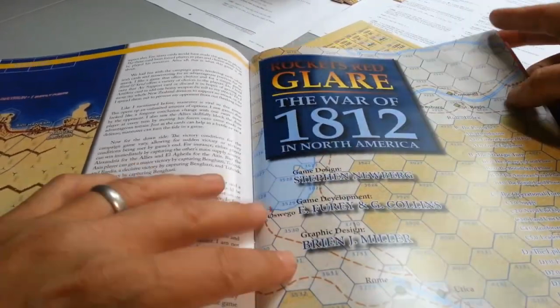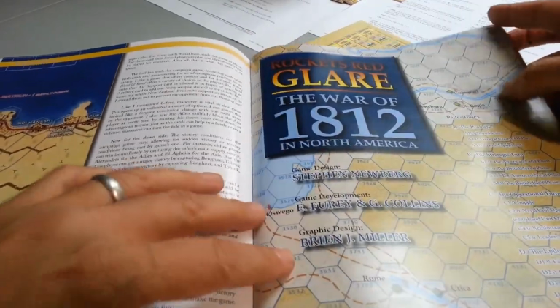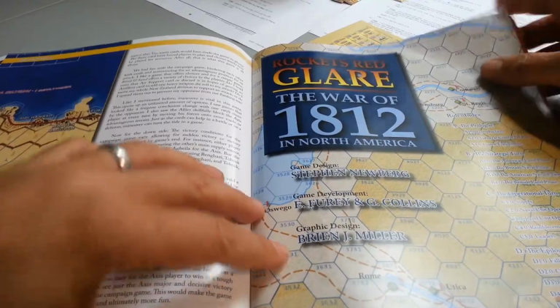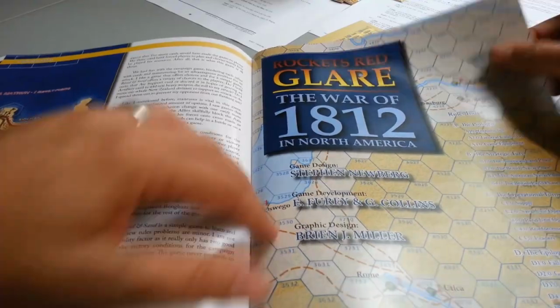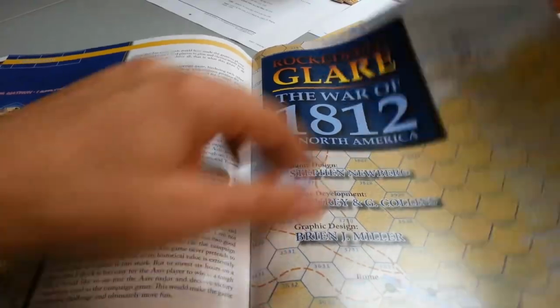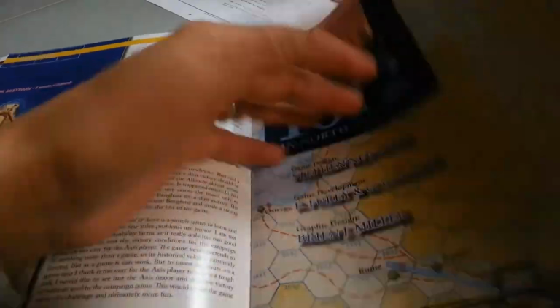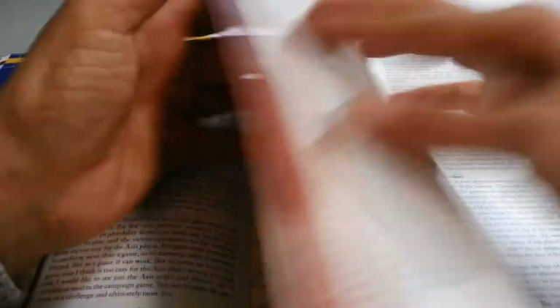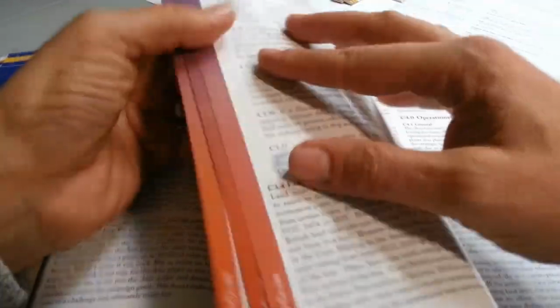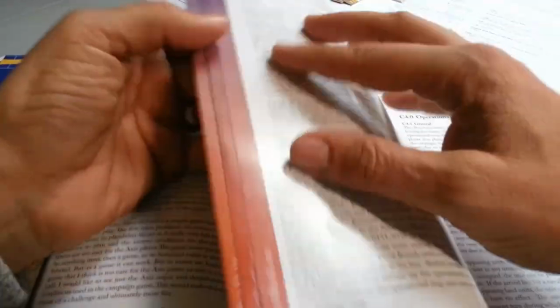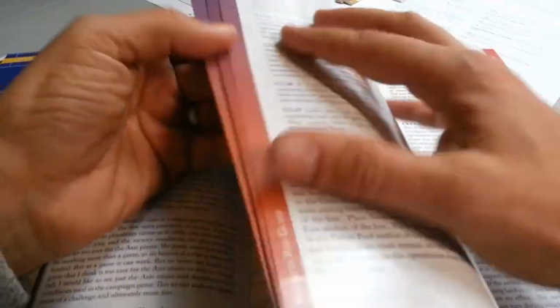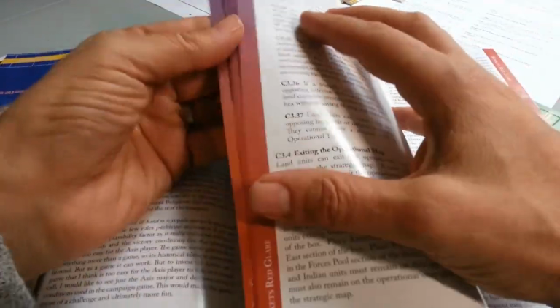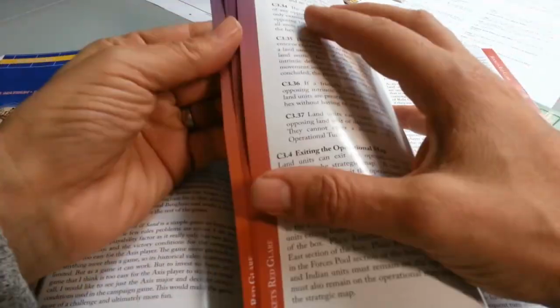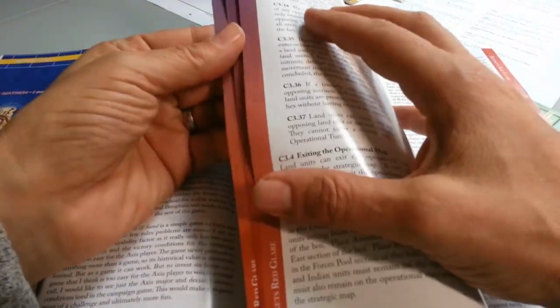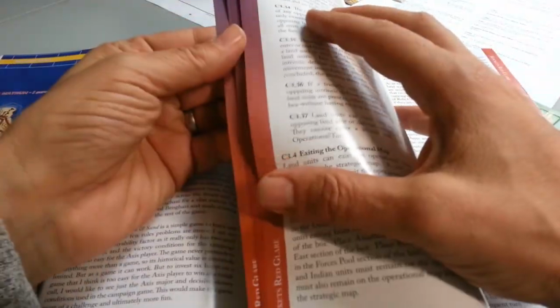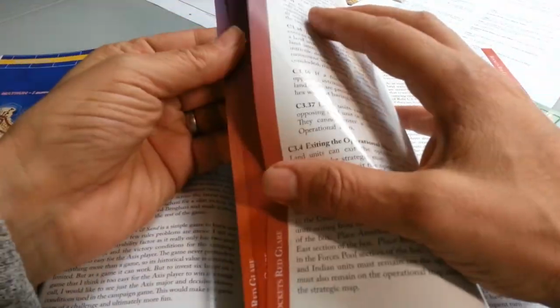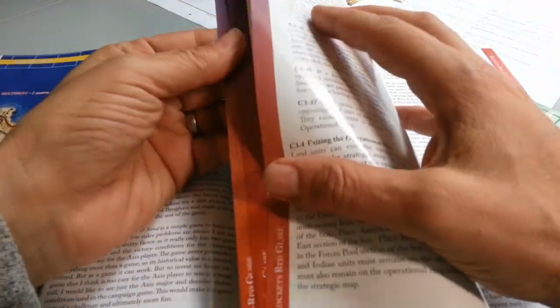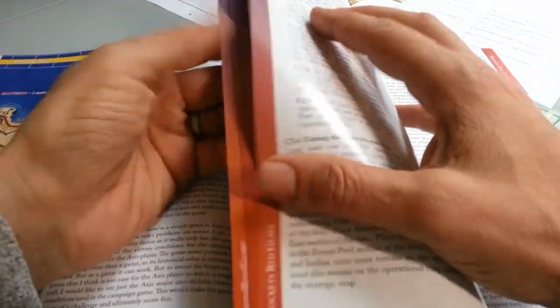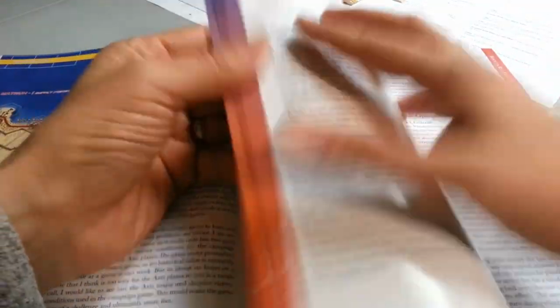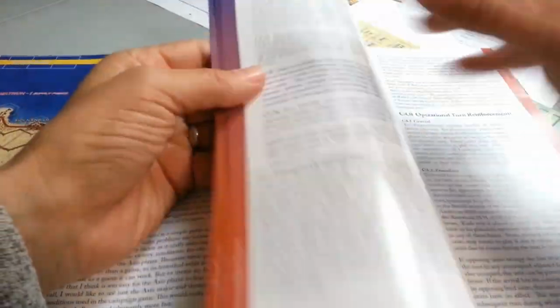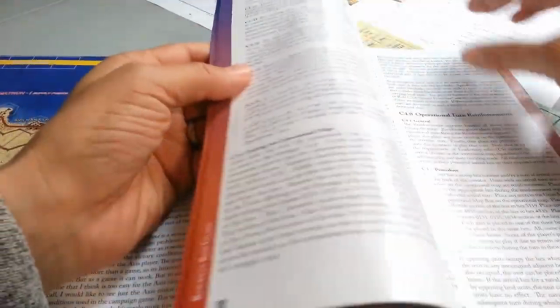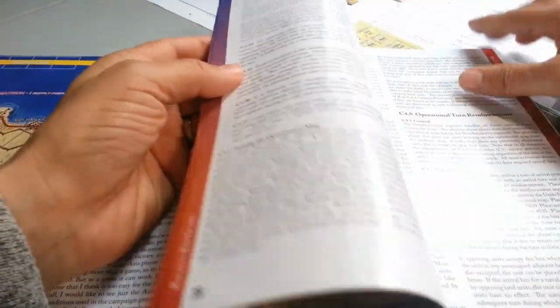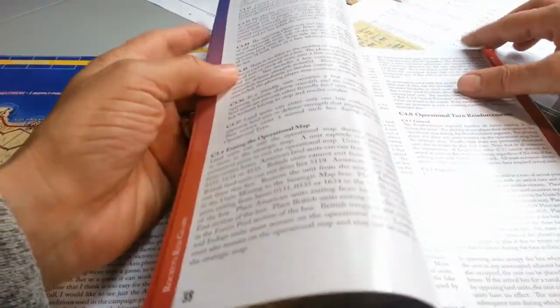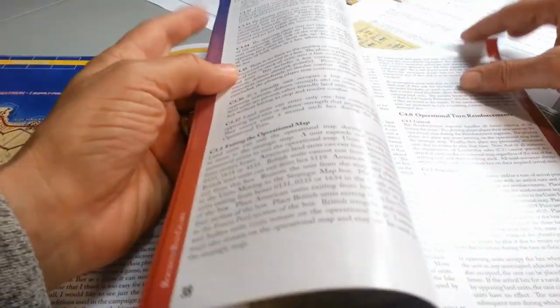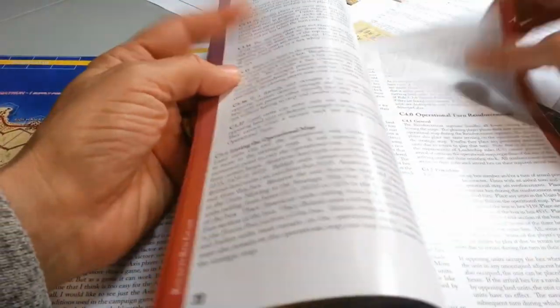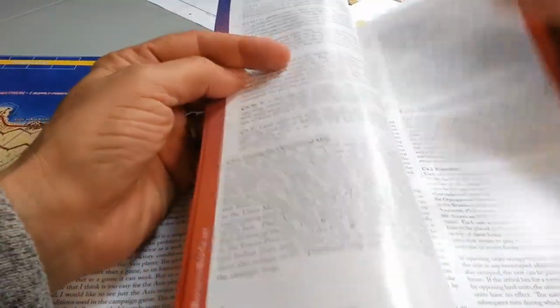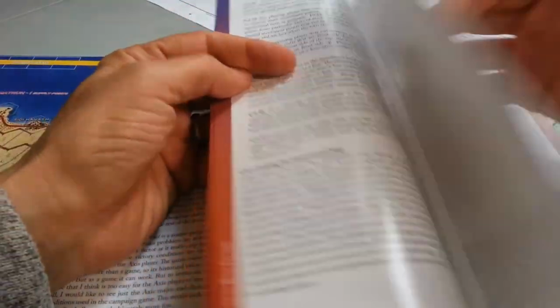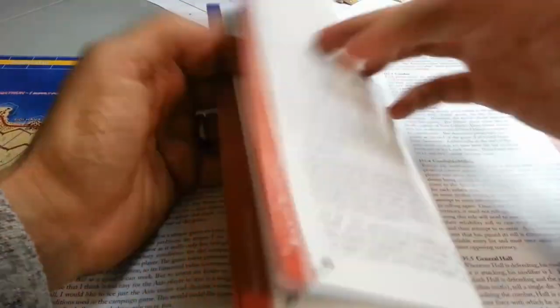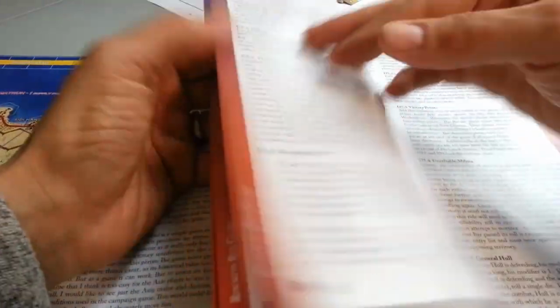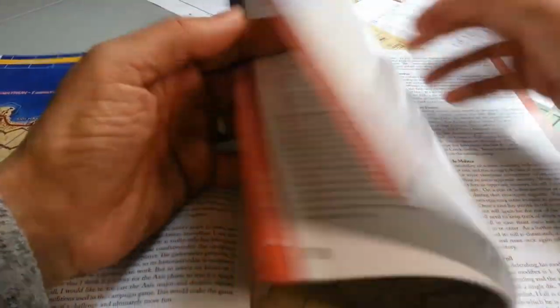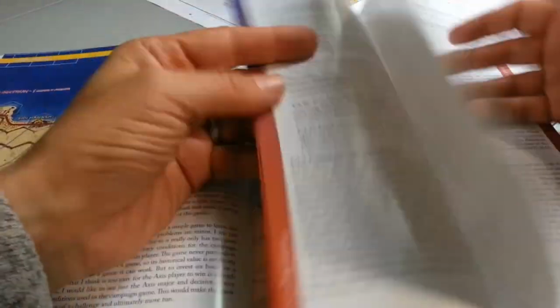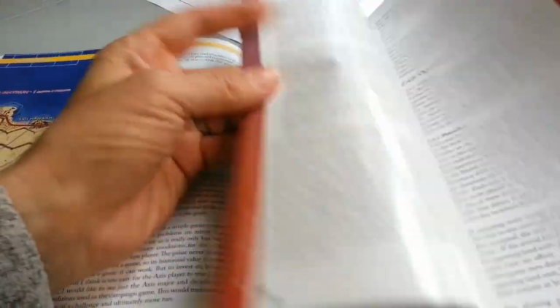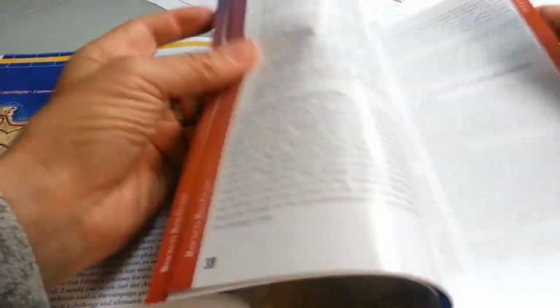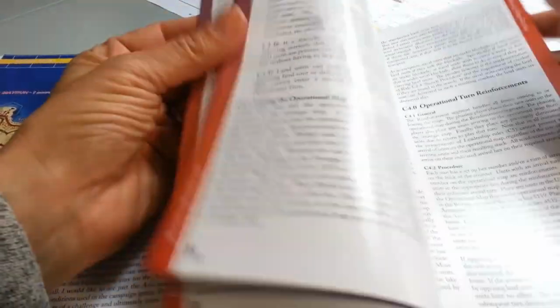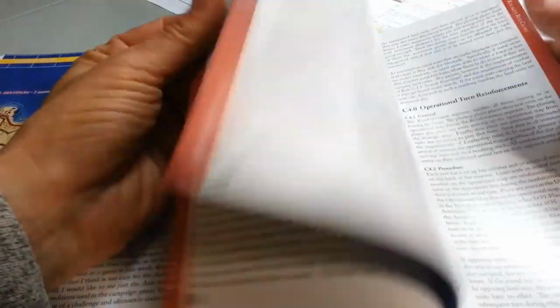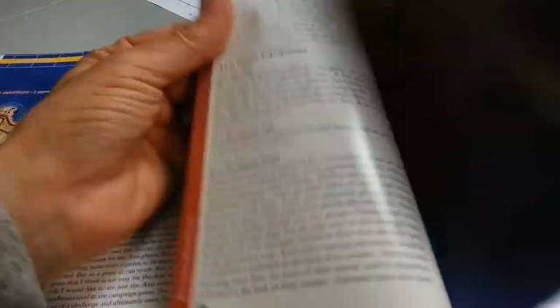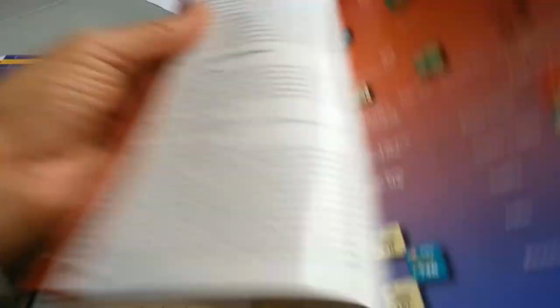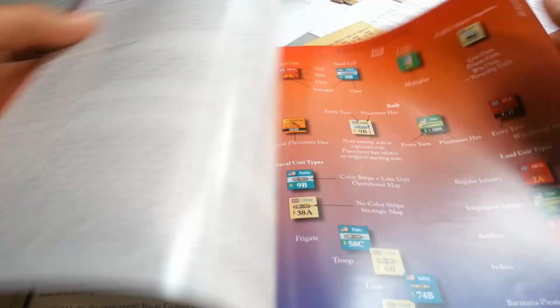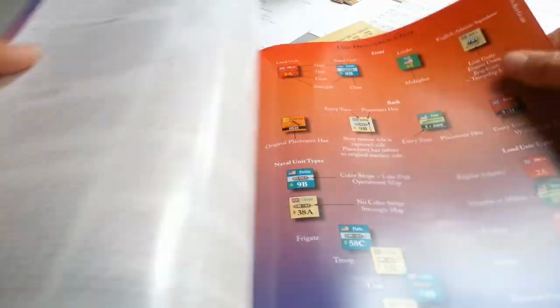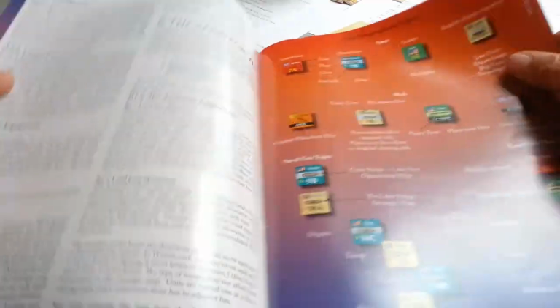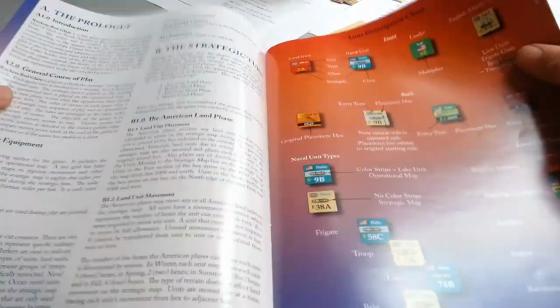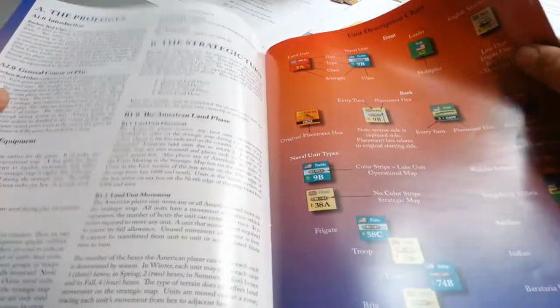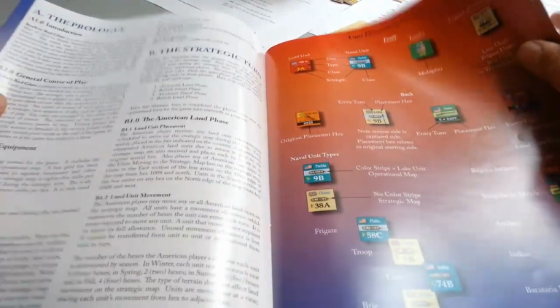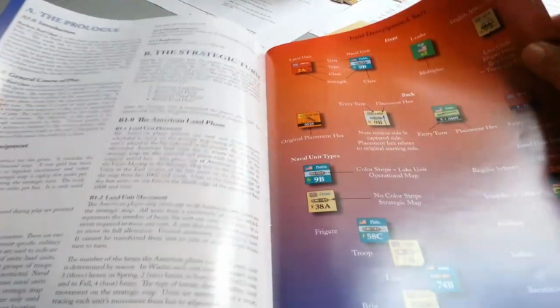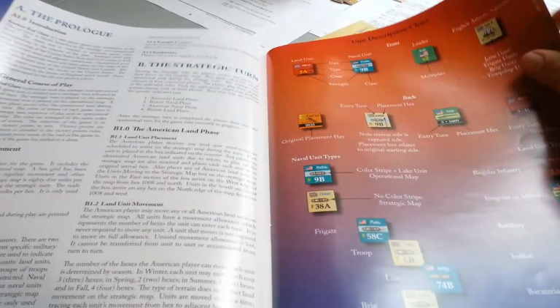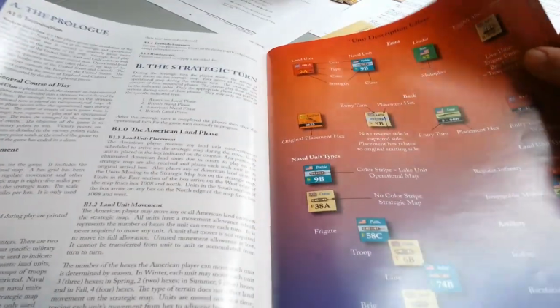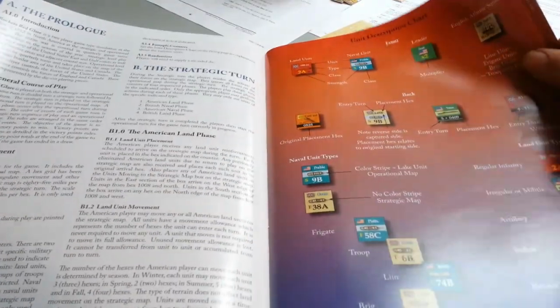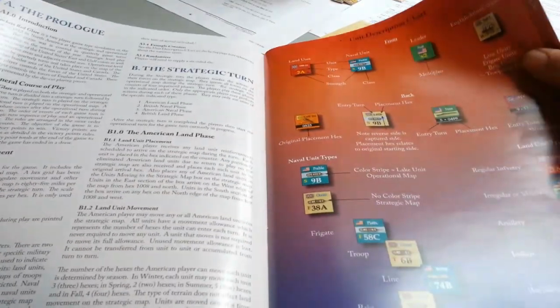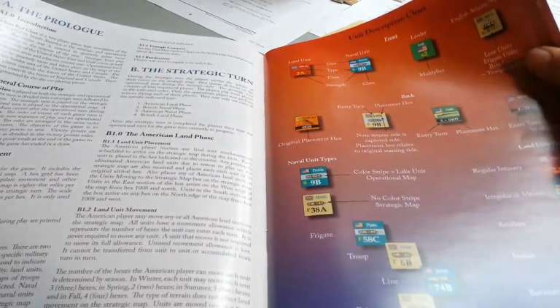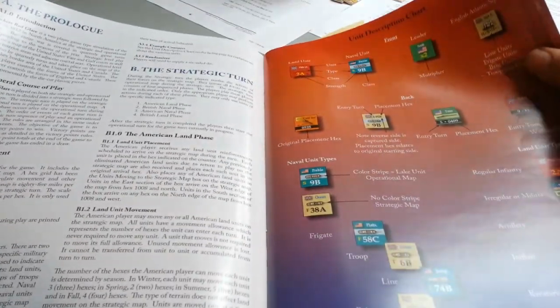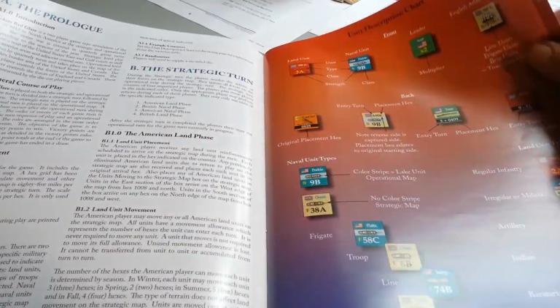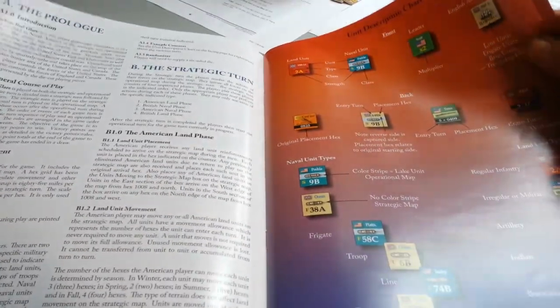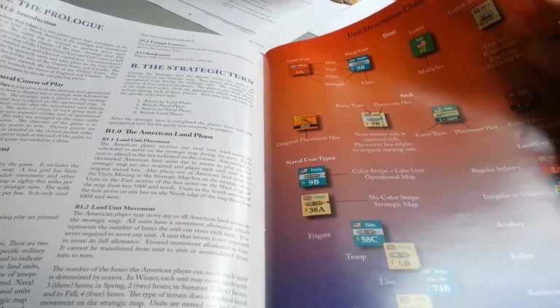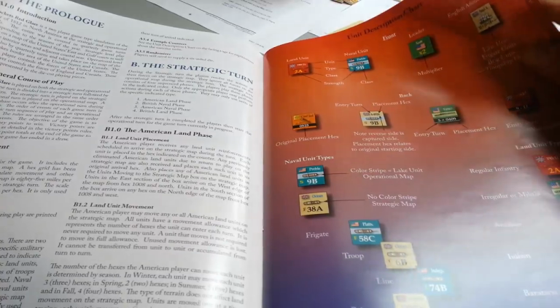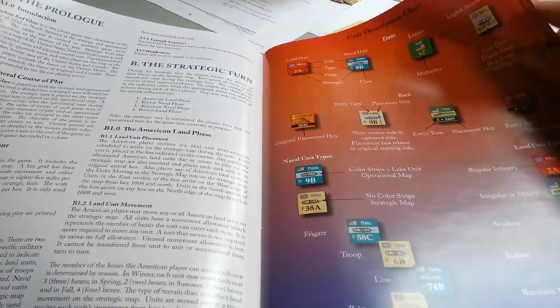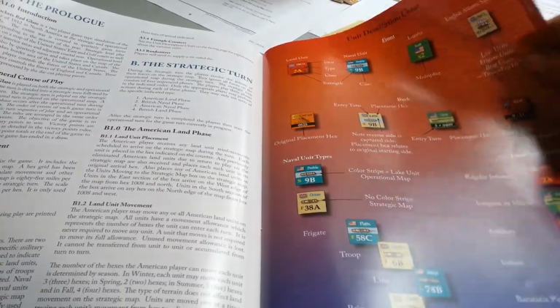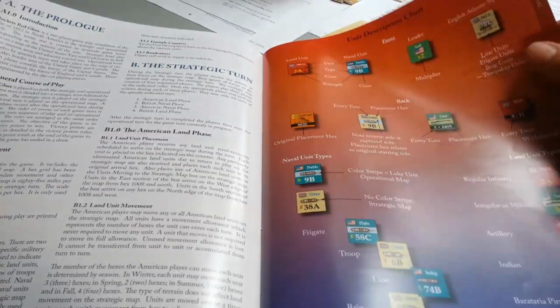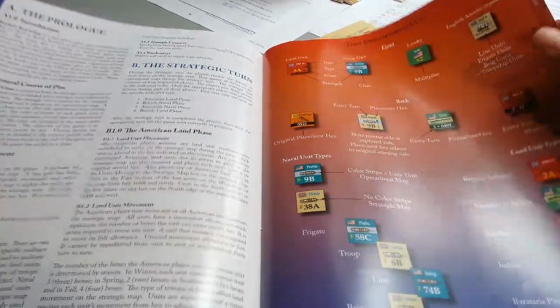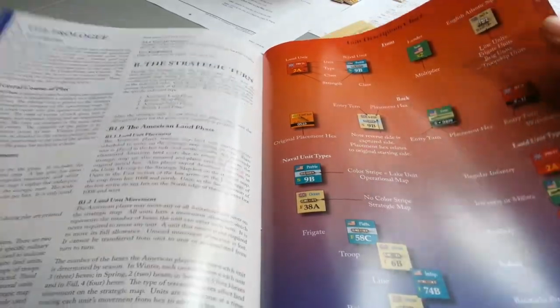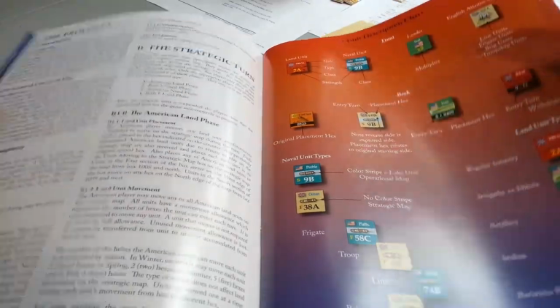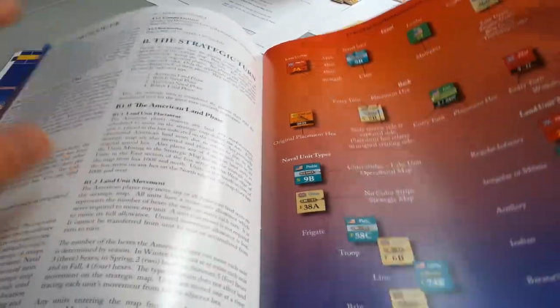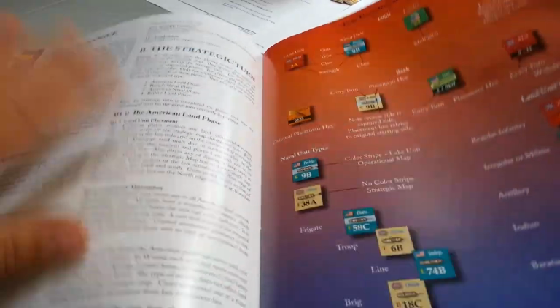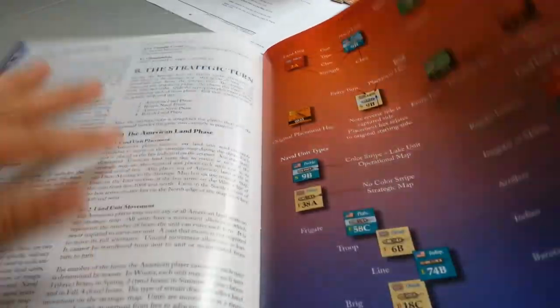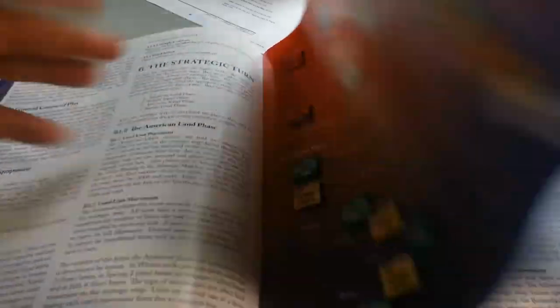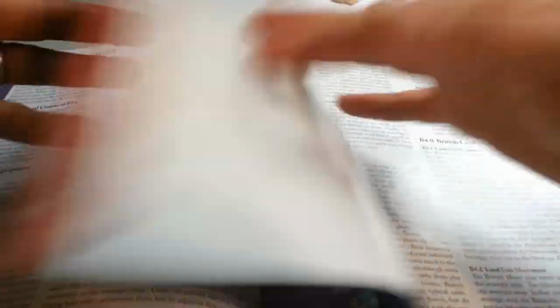We're not going to talk about Rockets Red Glare, so we'll skip through that. There's a fairly extensive number of pages of rules here.